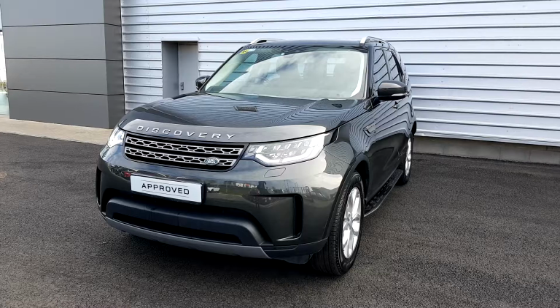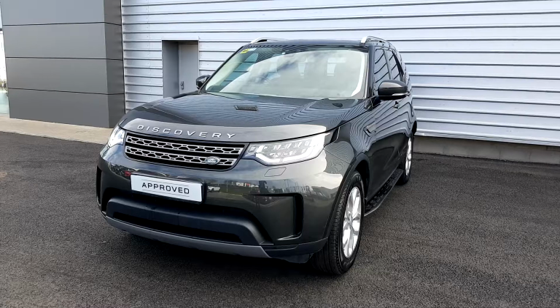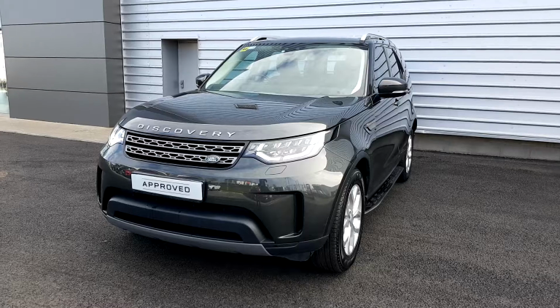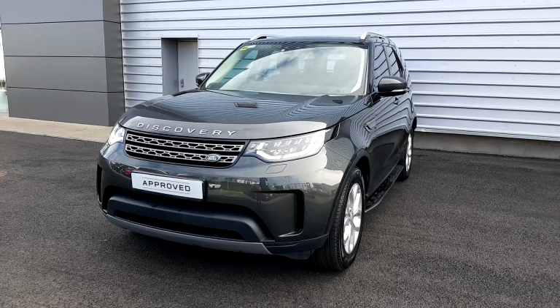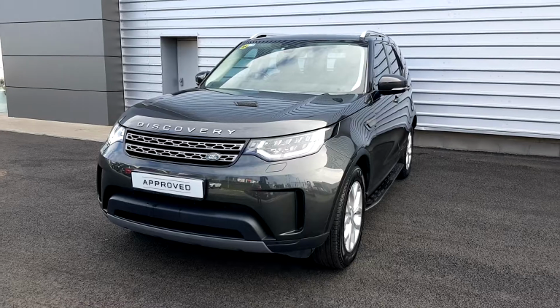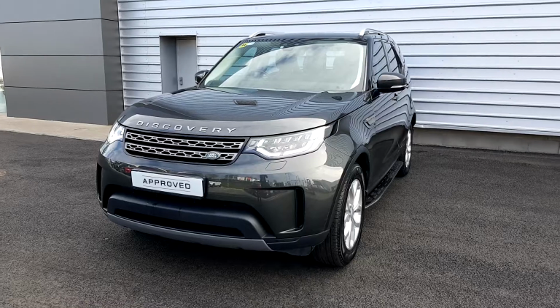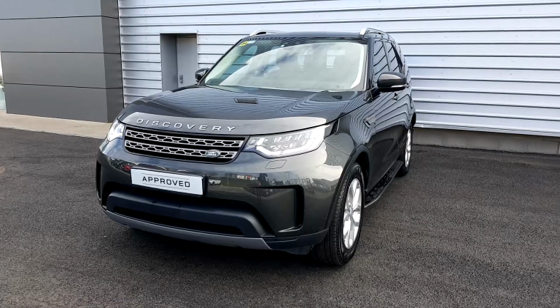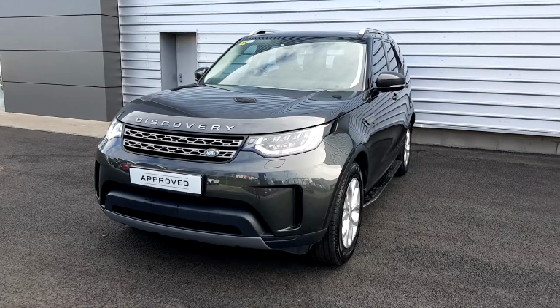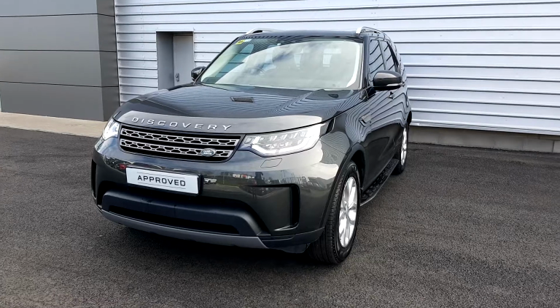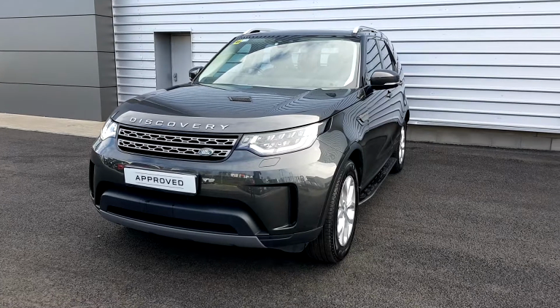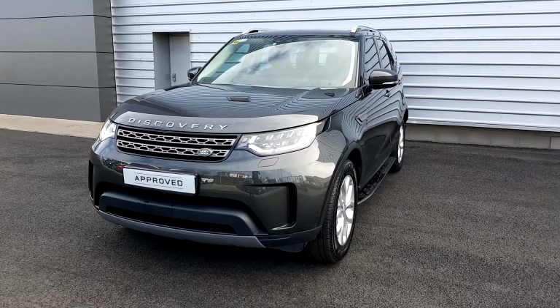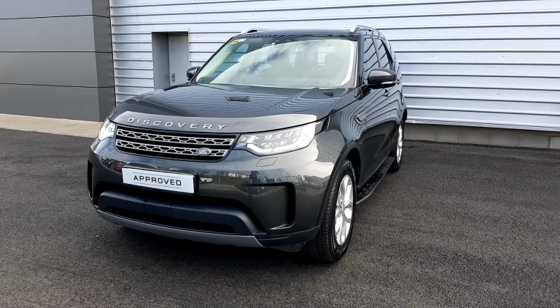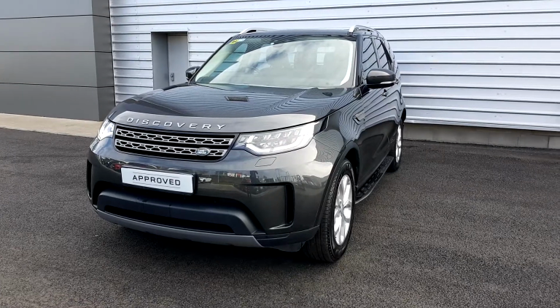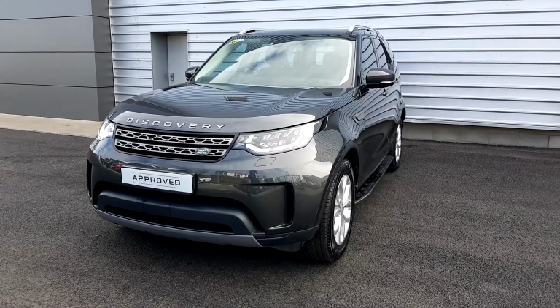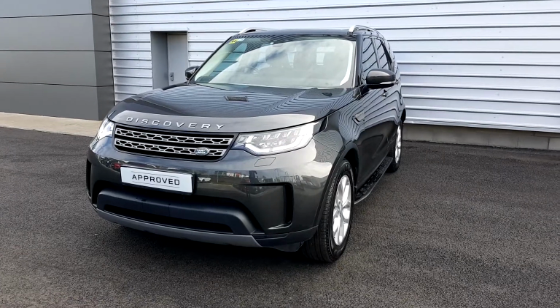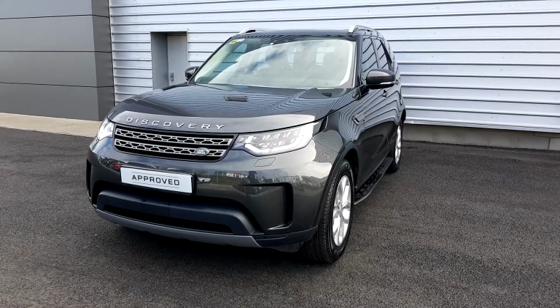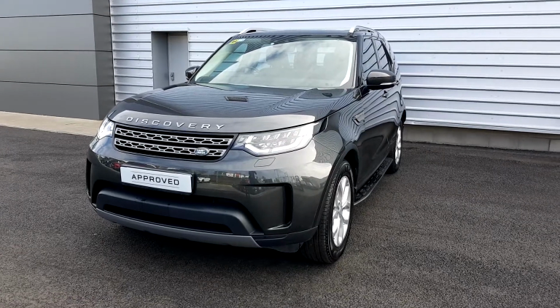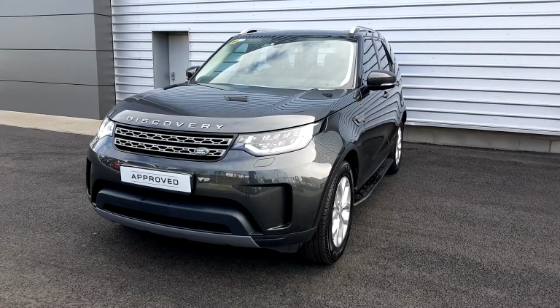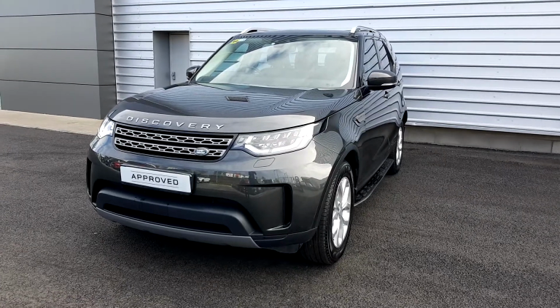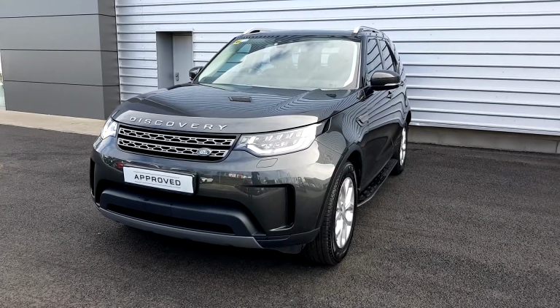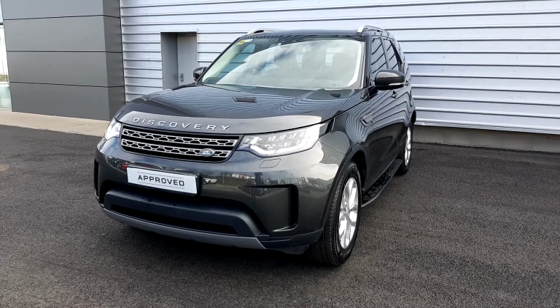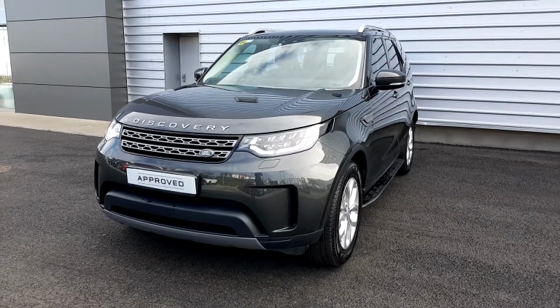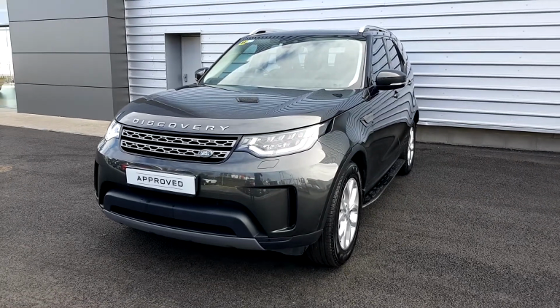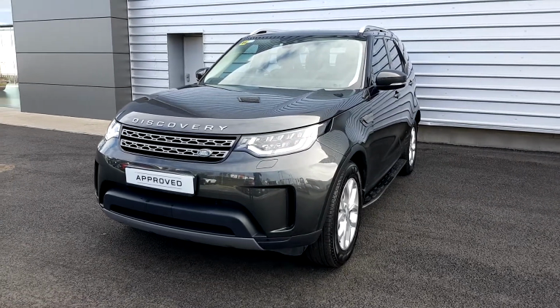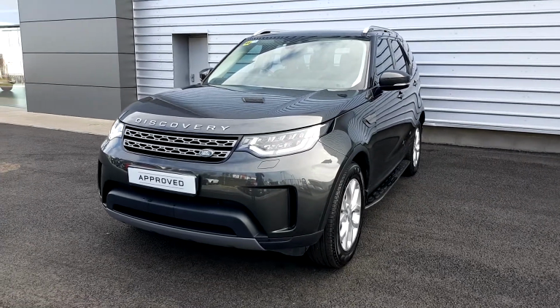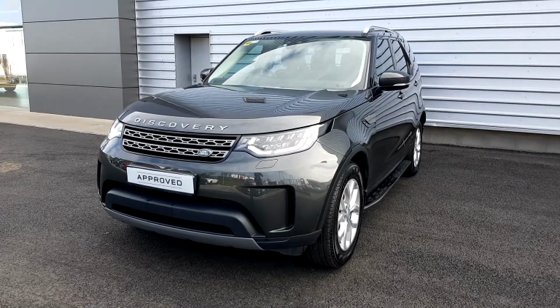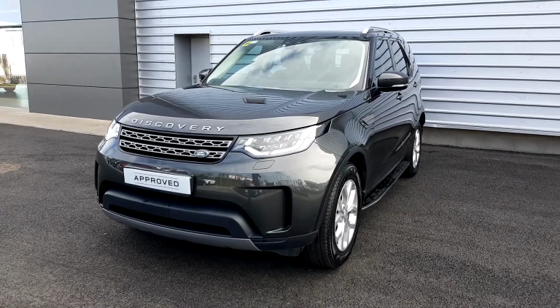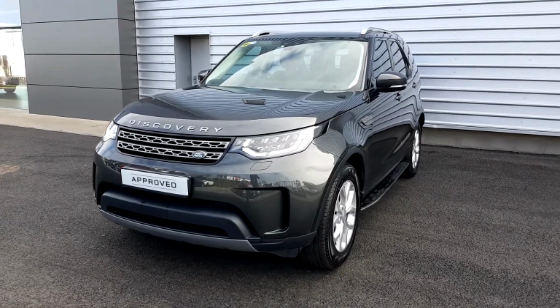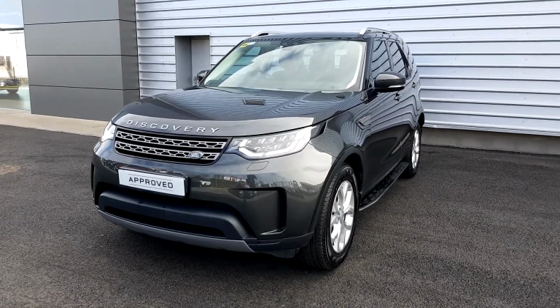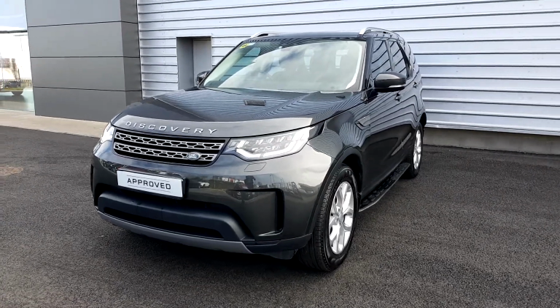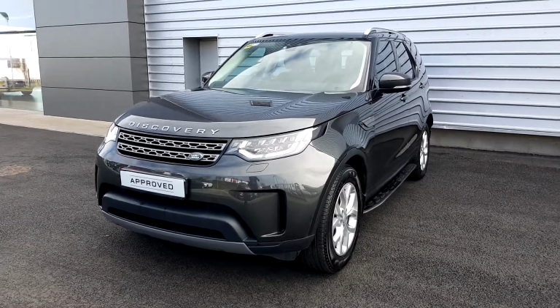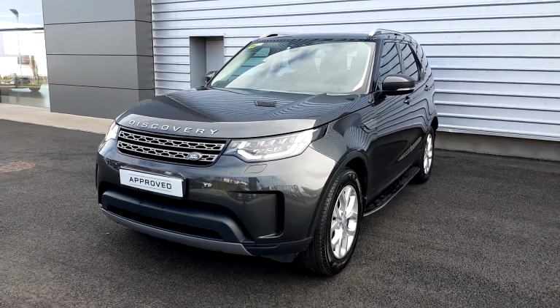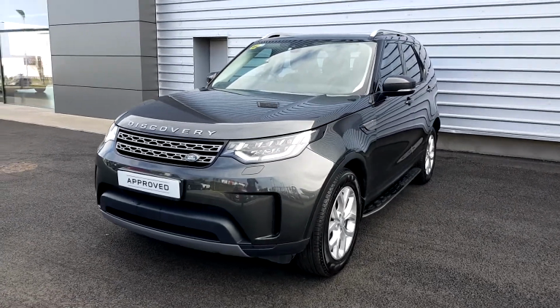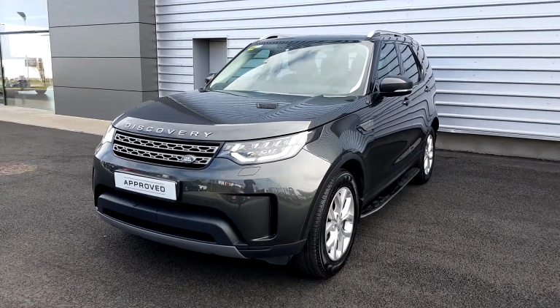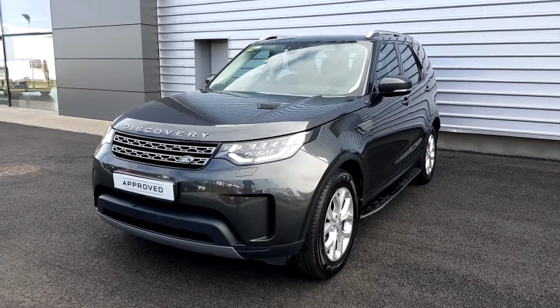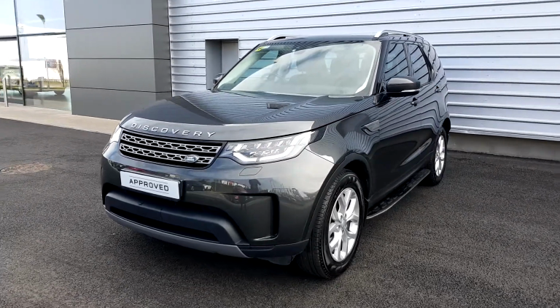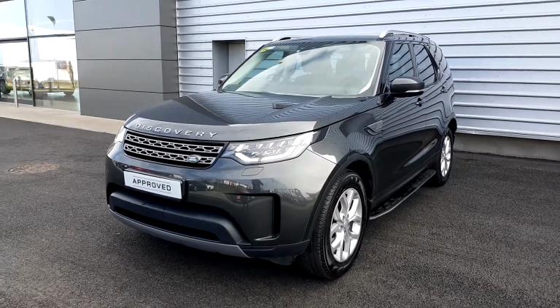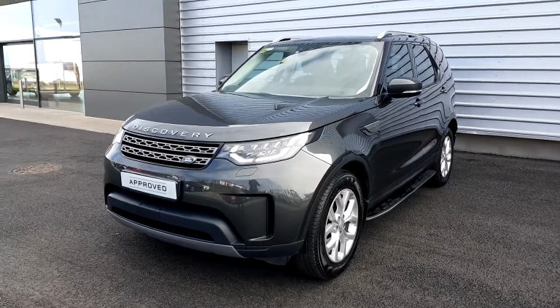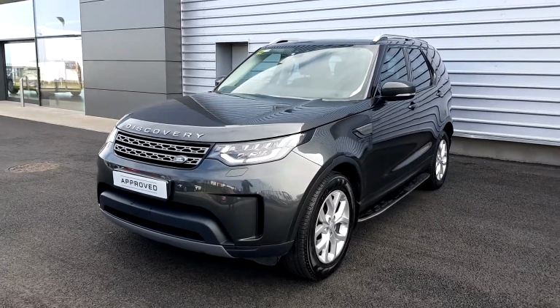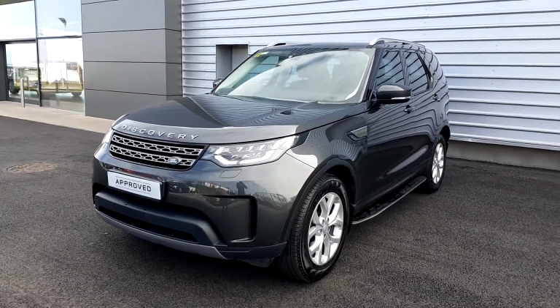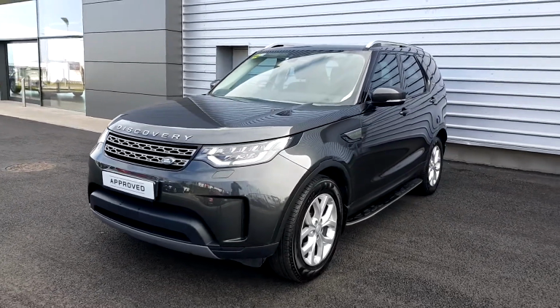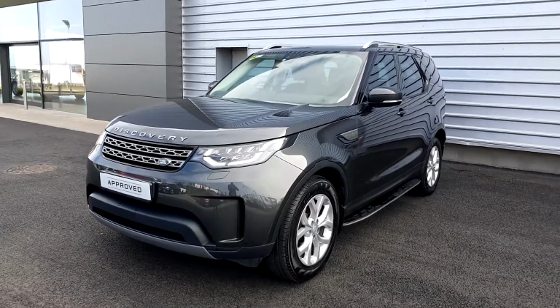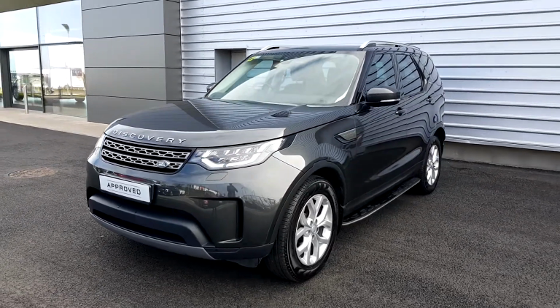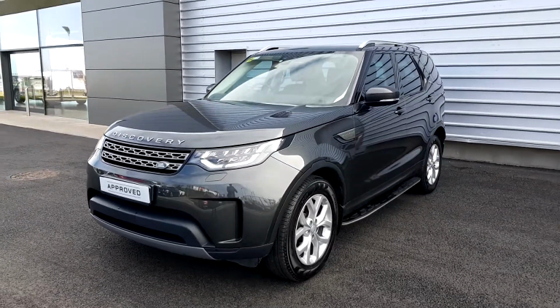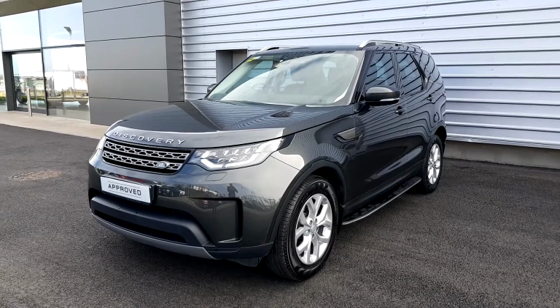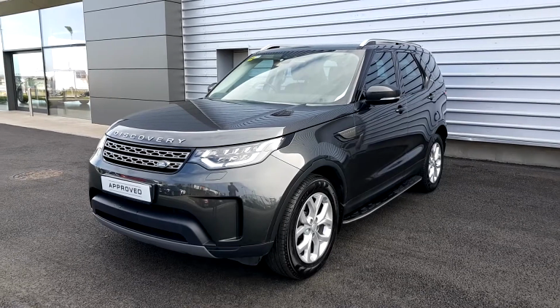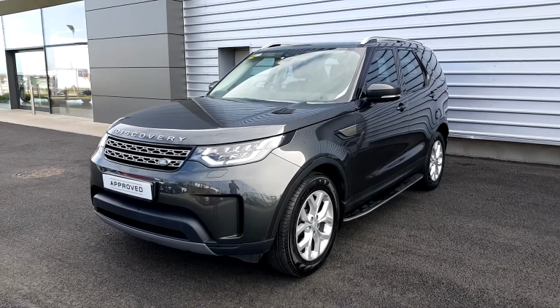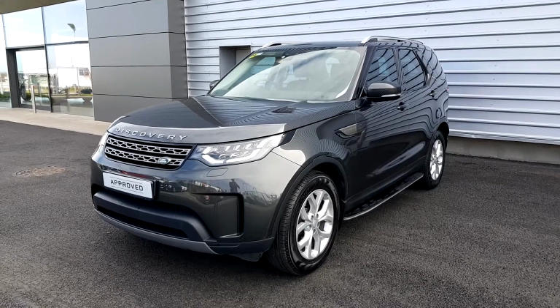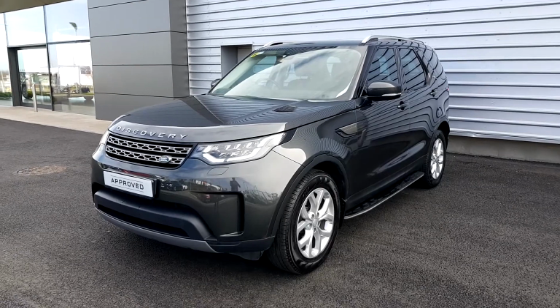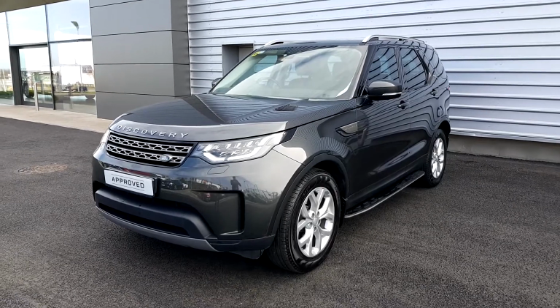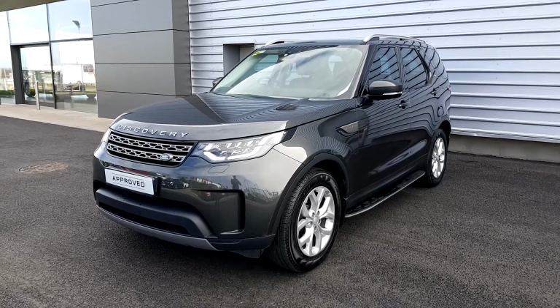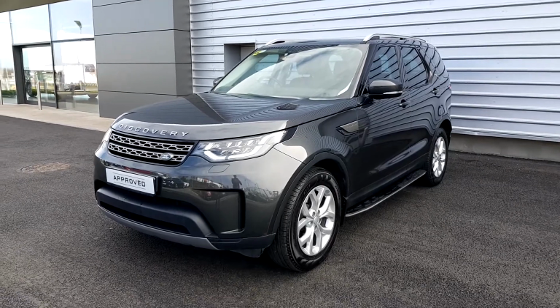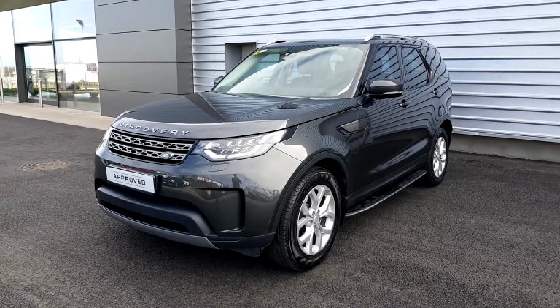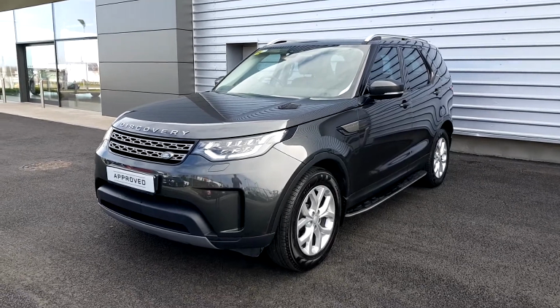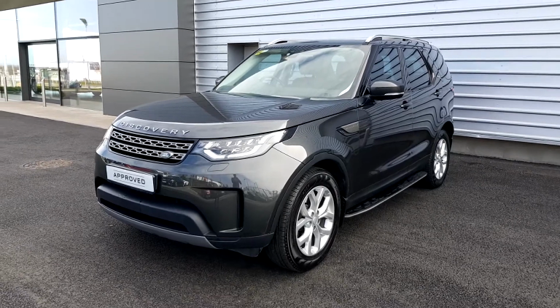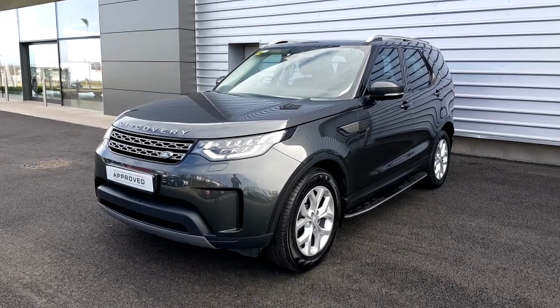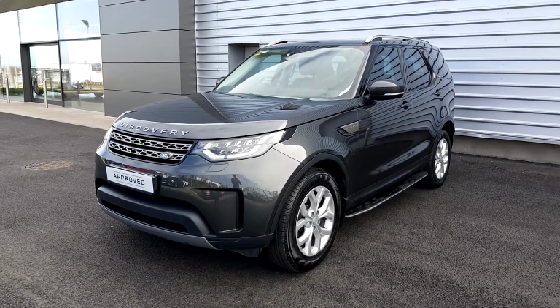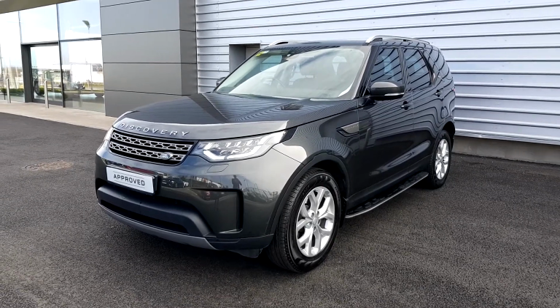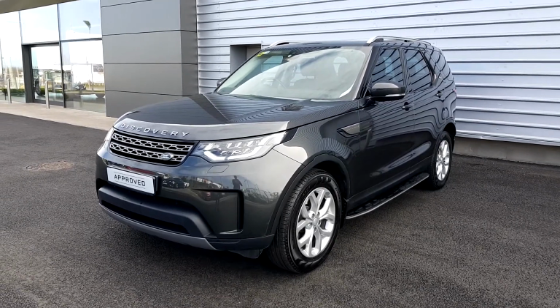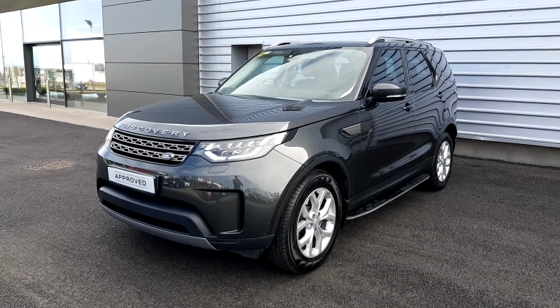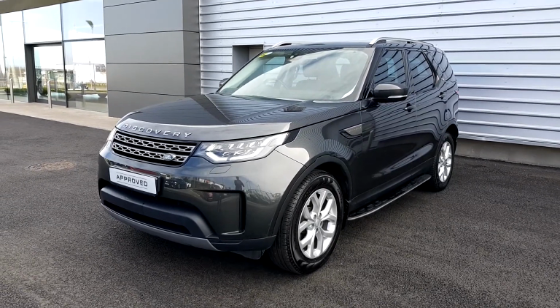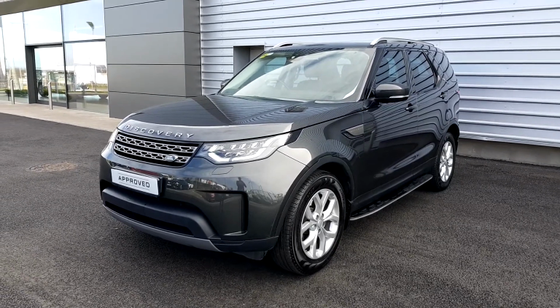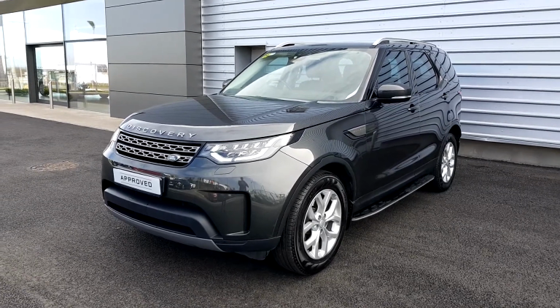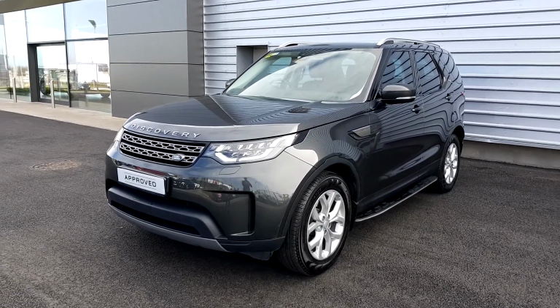Hello and welcome to Jodhavi Land Rover. Today we have the Land Rover Discovery 2017 SE 5-seater in Carpathian Grey Metallic.